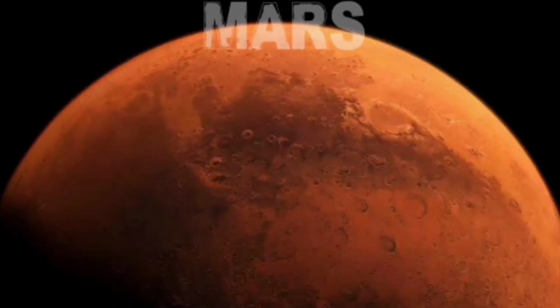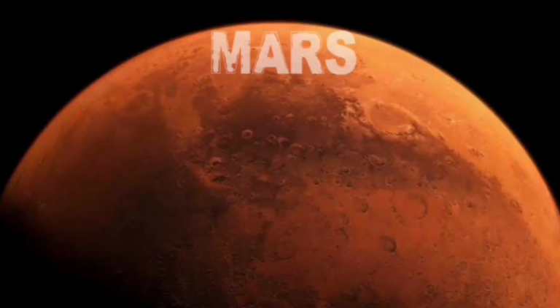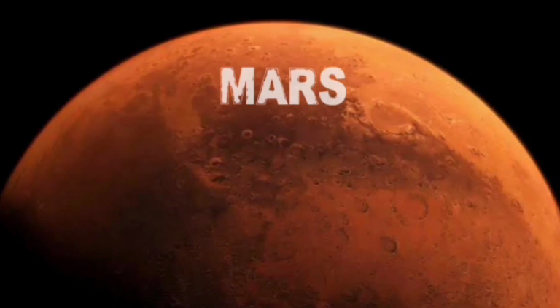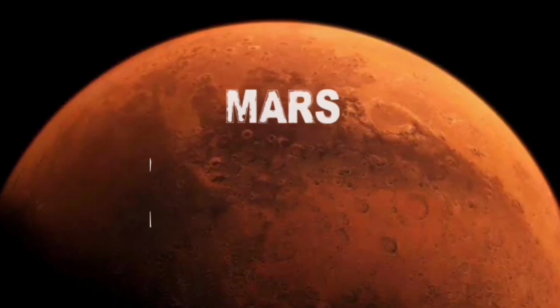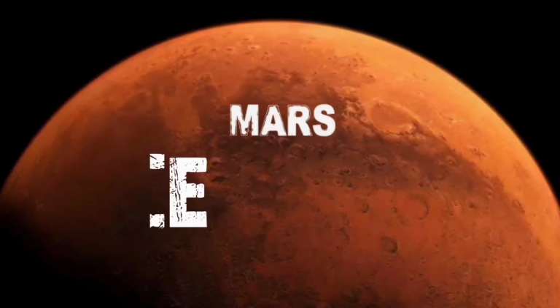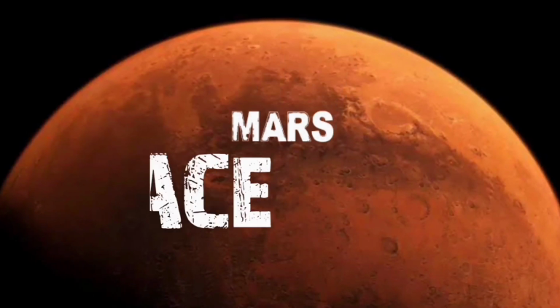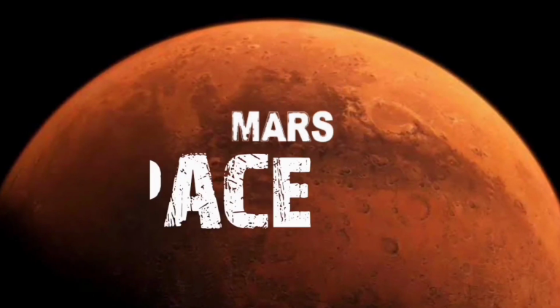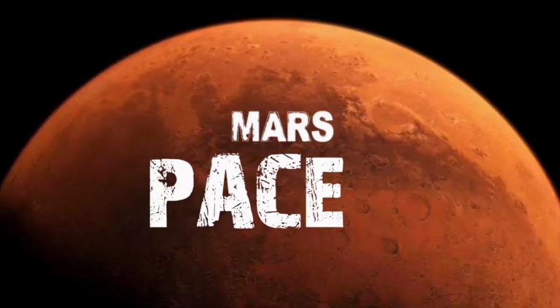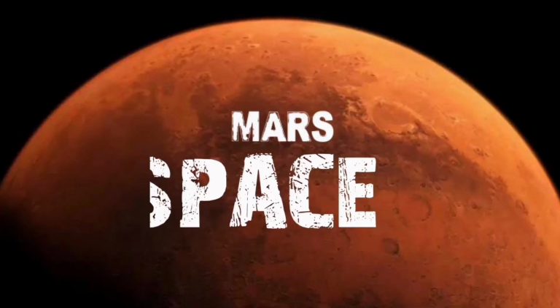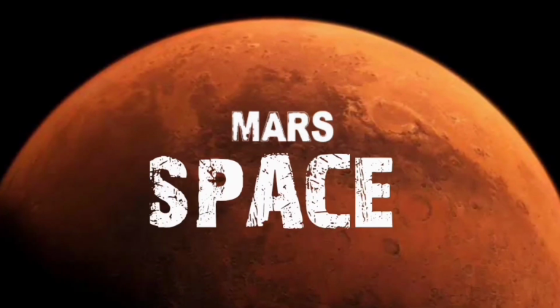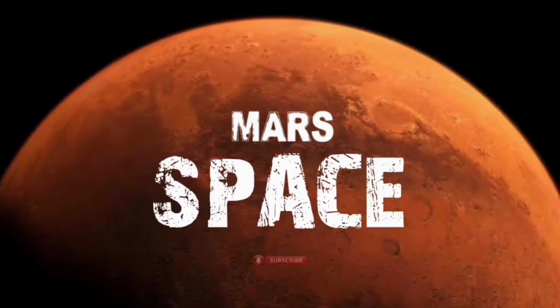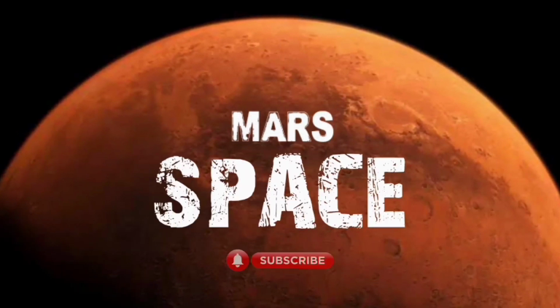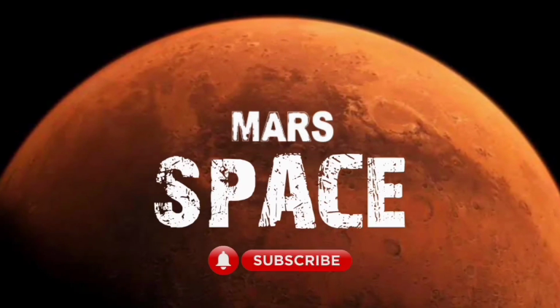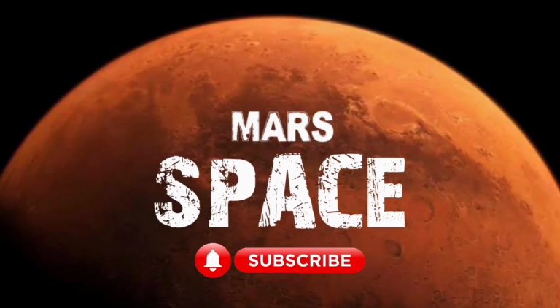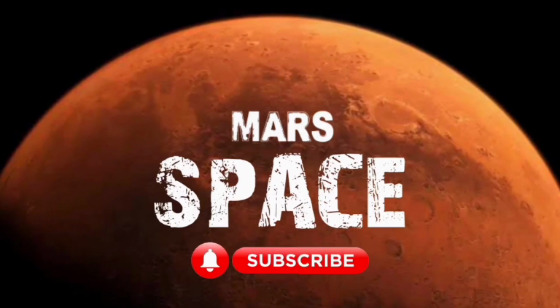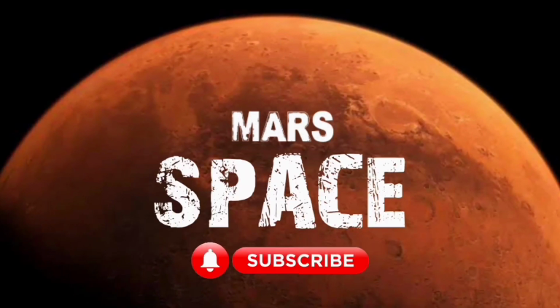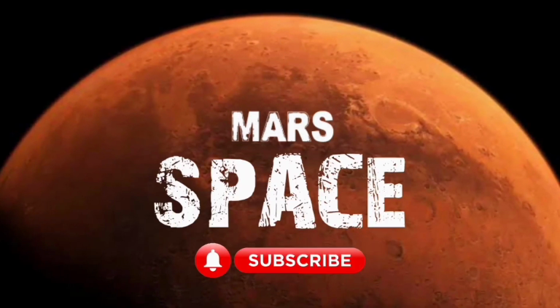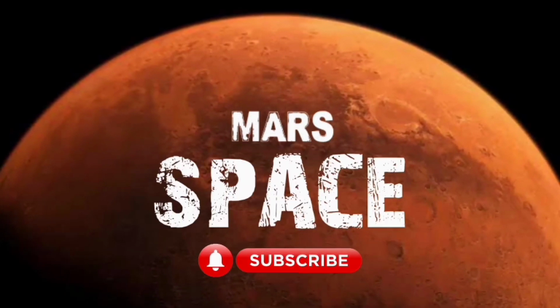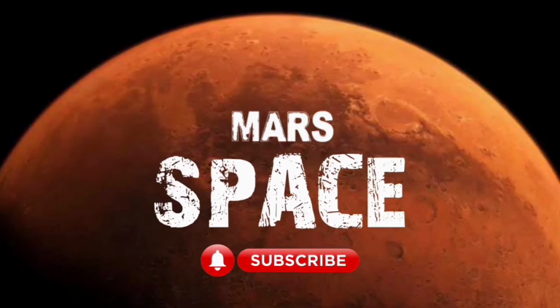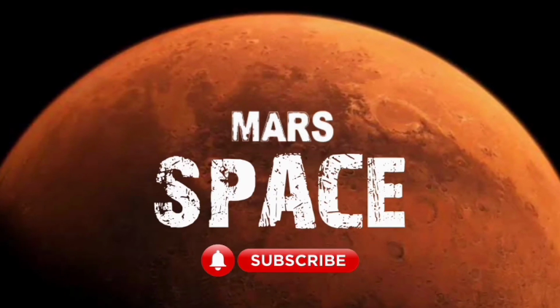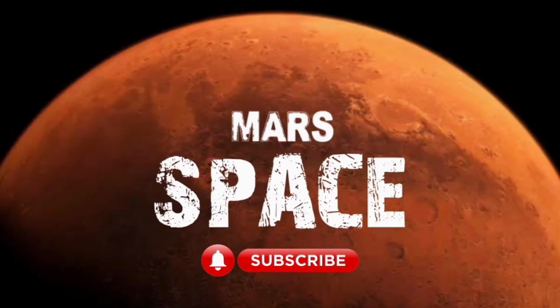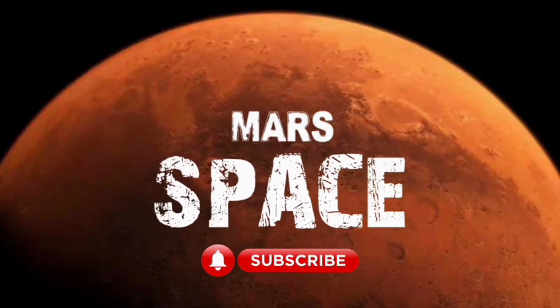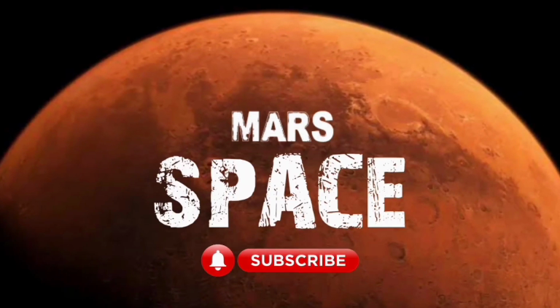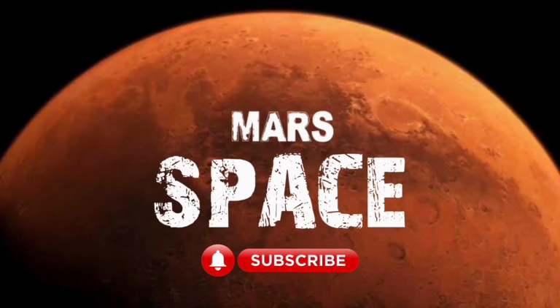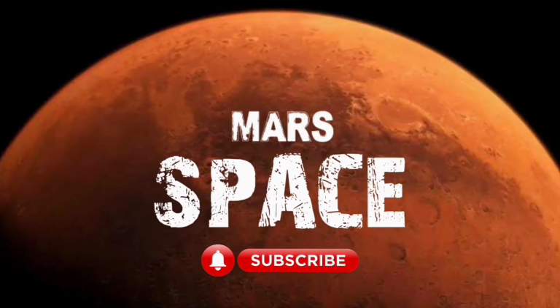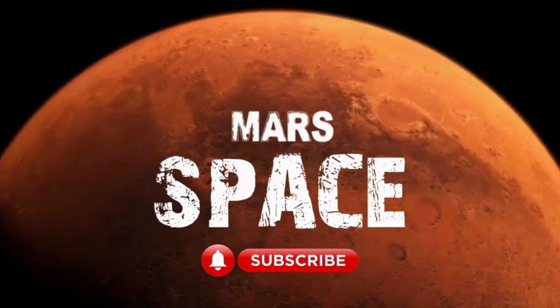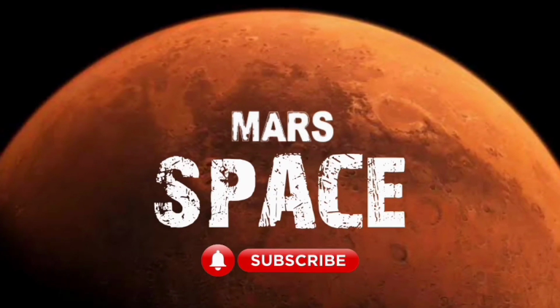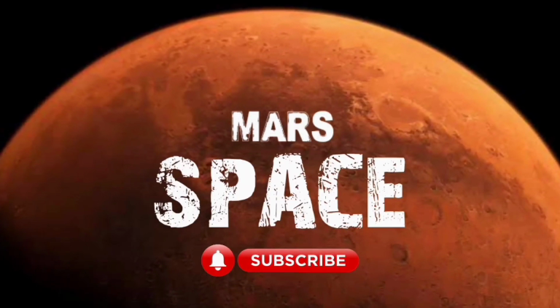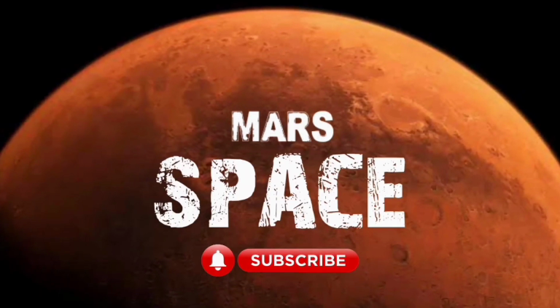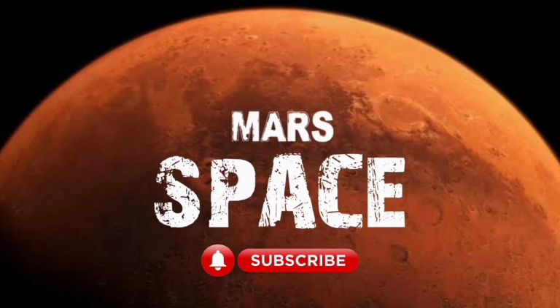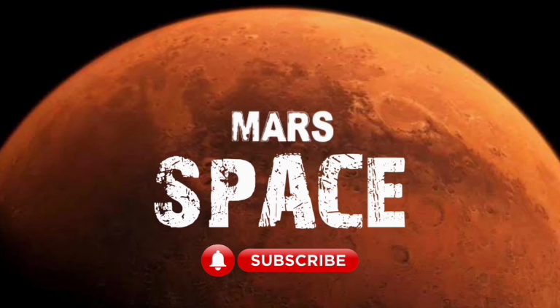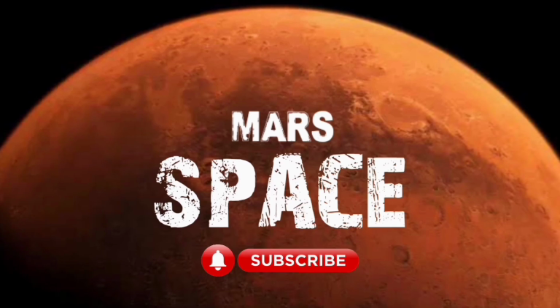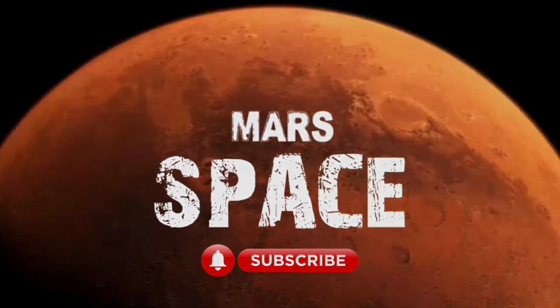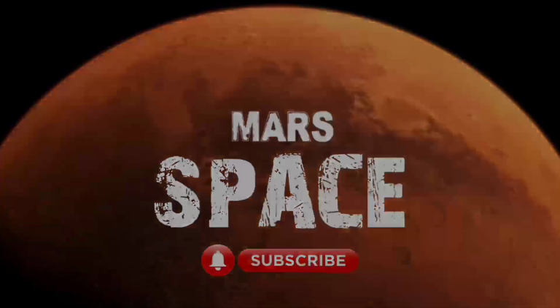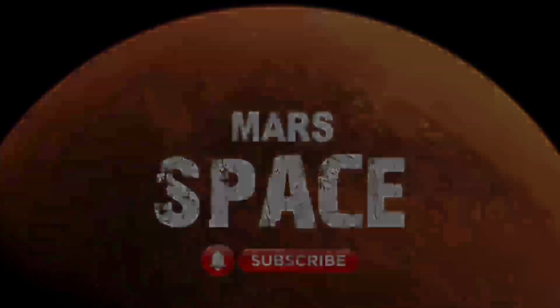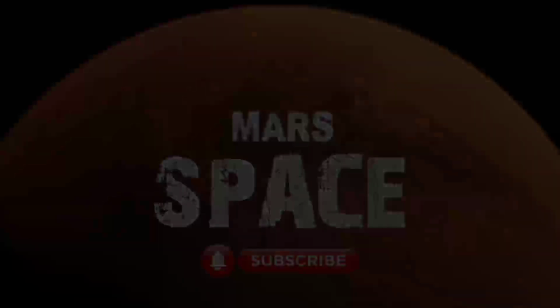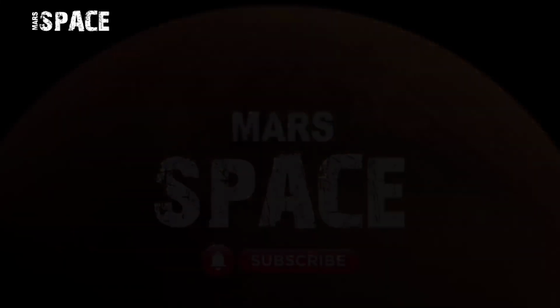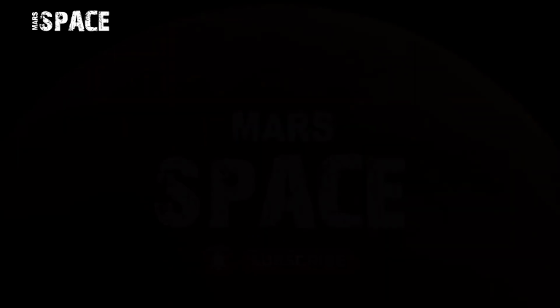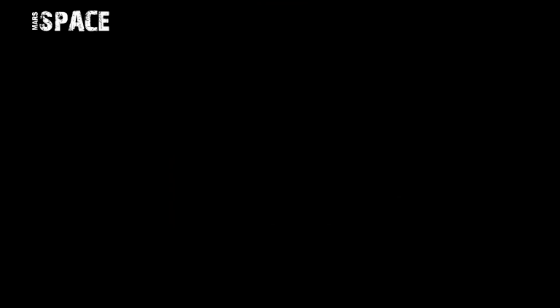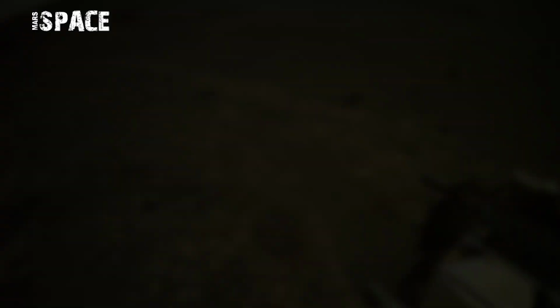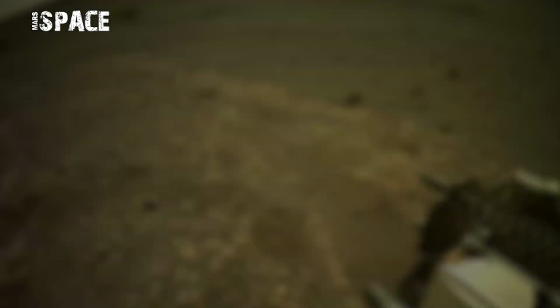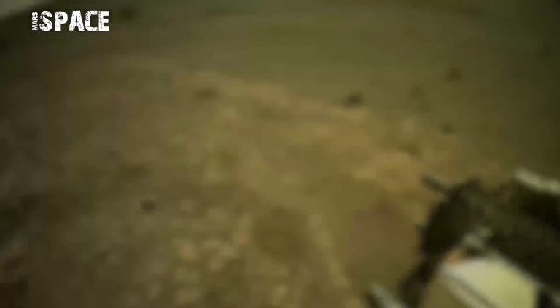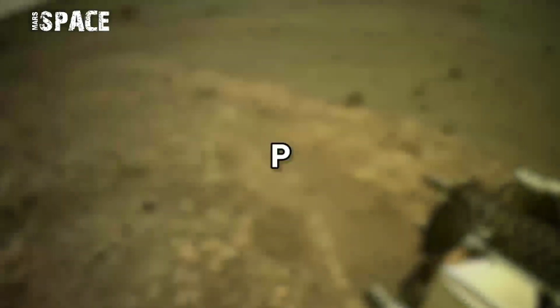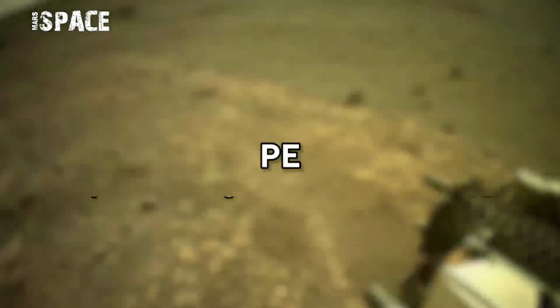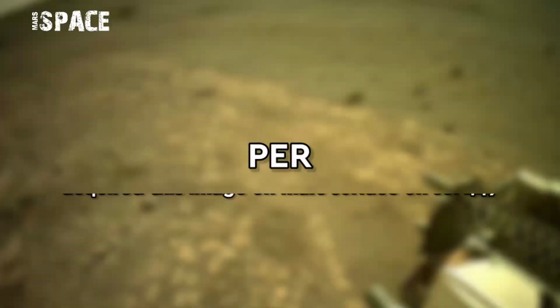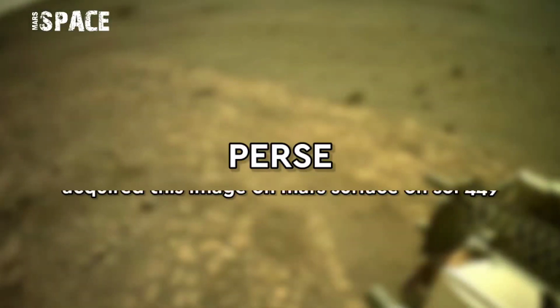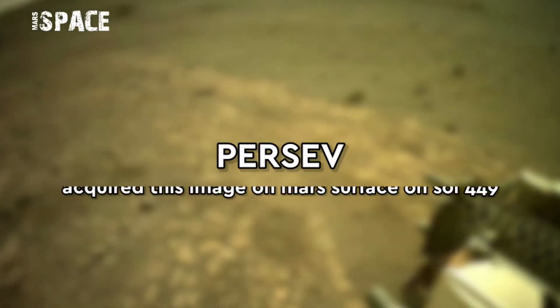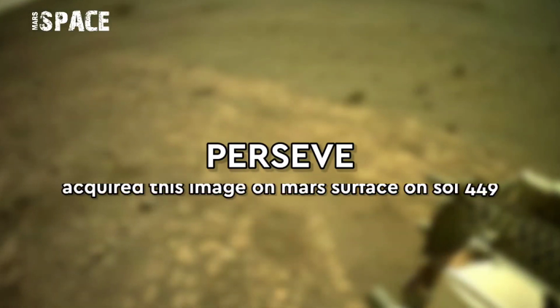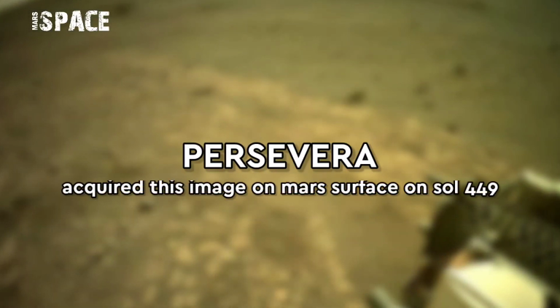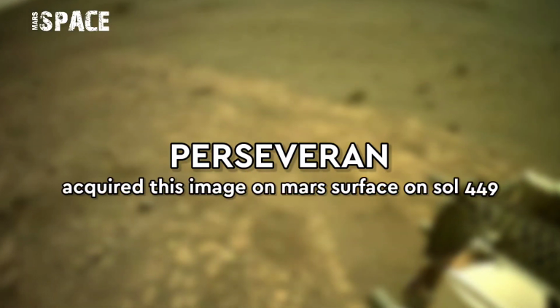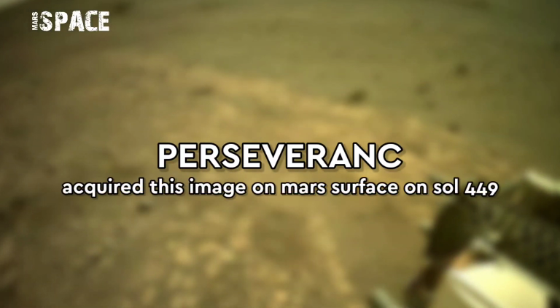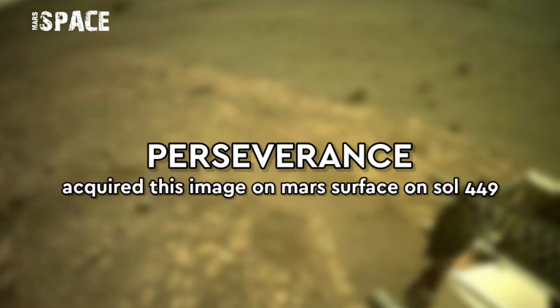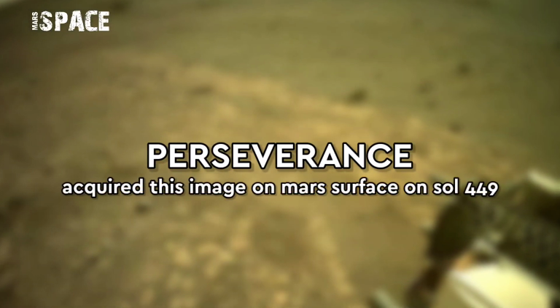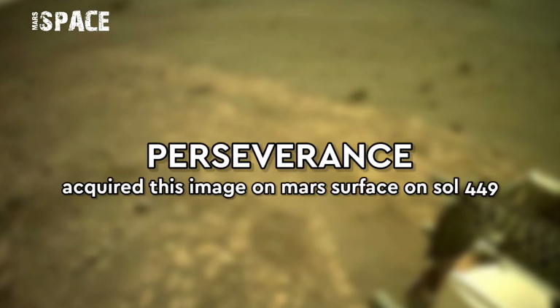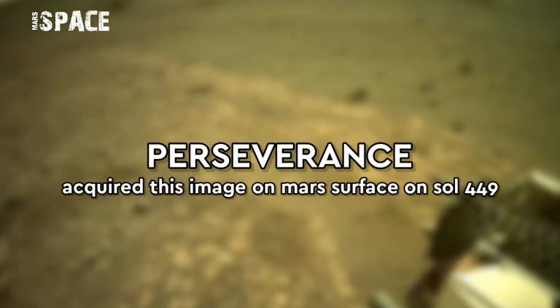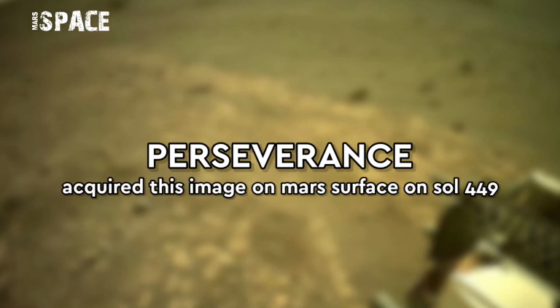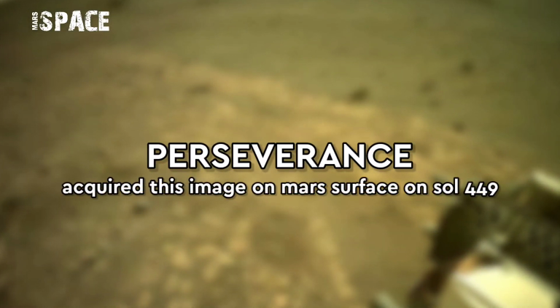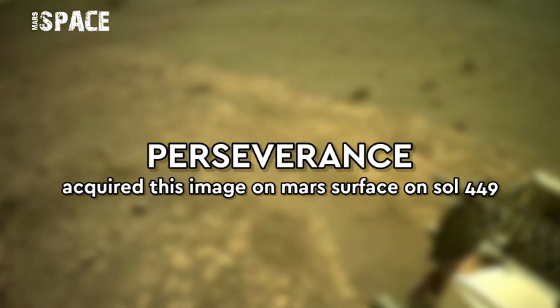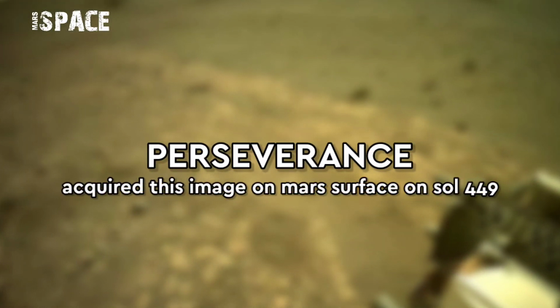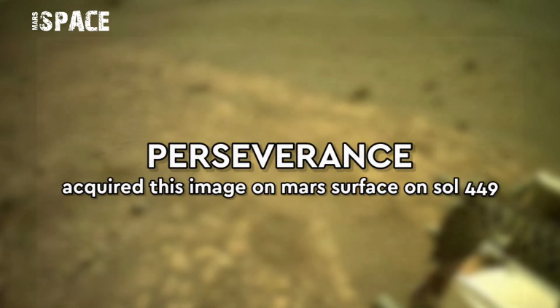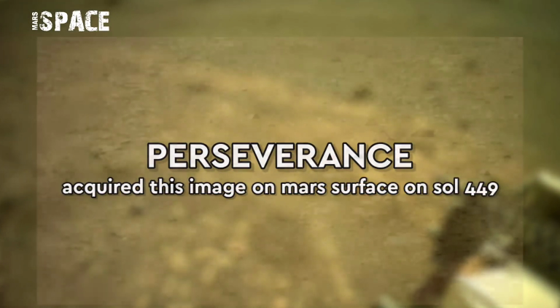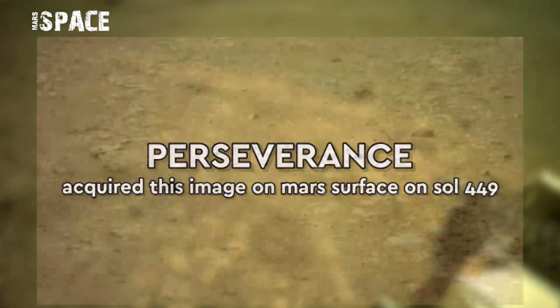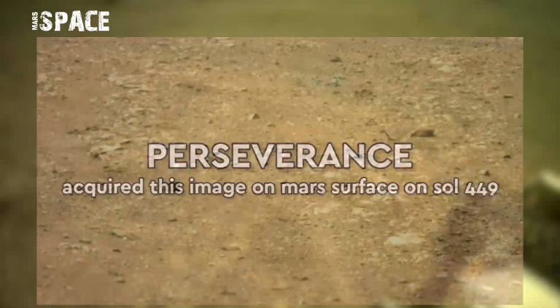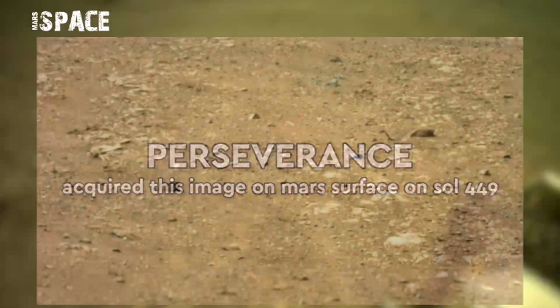Hi my dear friends, welcome back to our YouTube channel Mars Space for more updates. Please like with the bell icon and thumbs up, and please watch till the end.